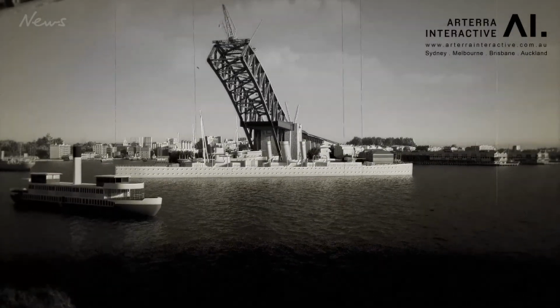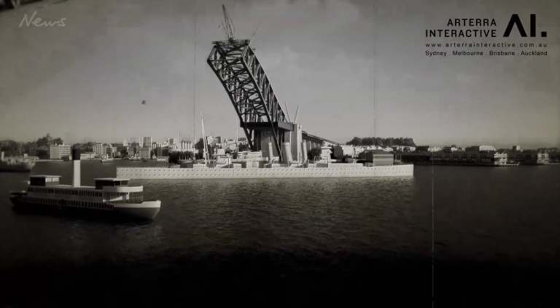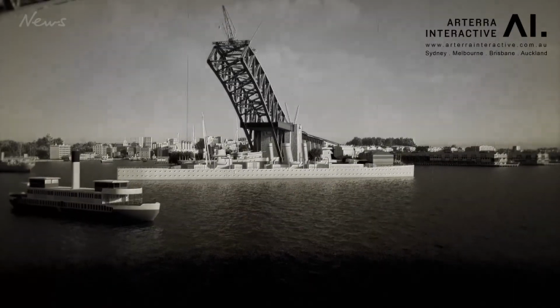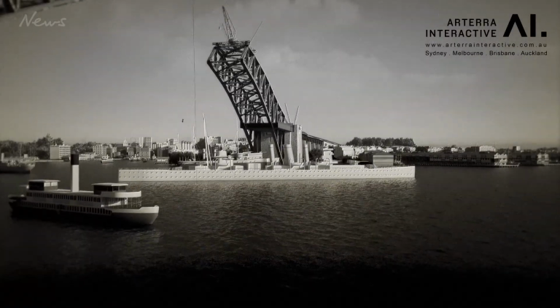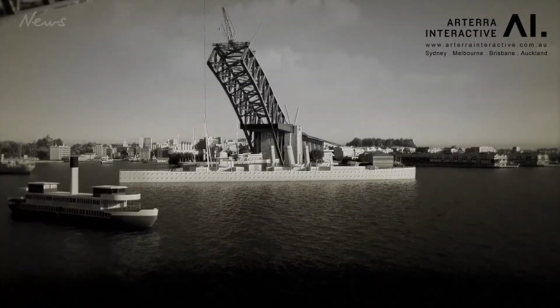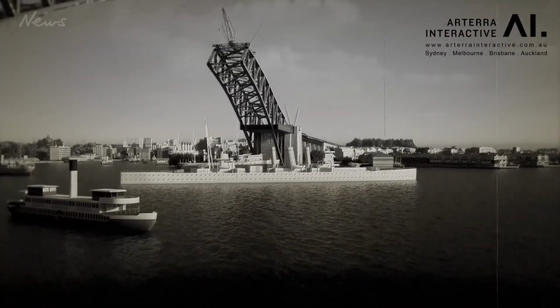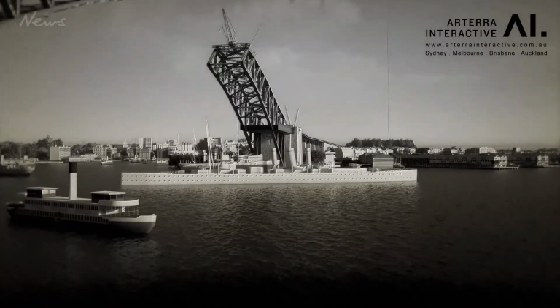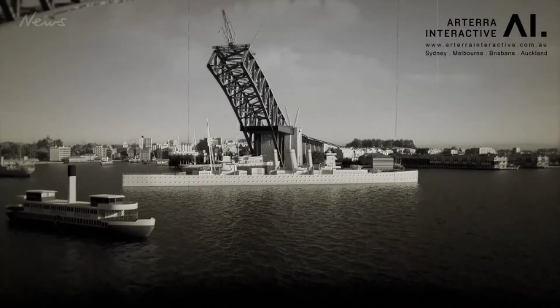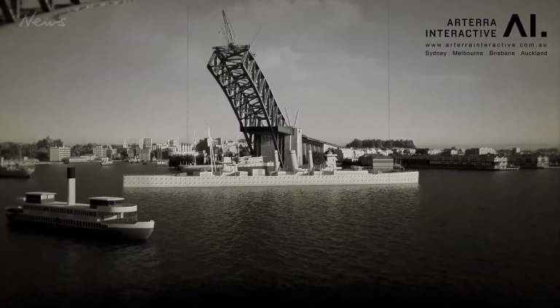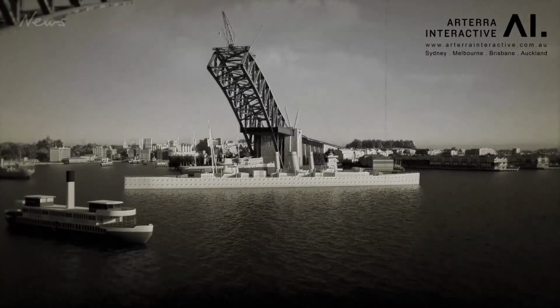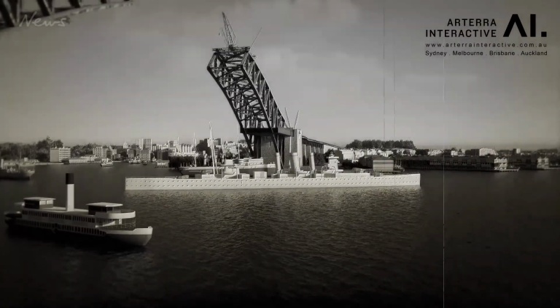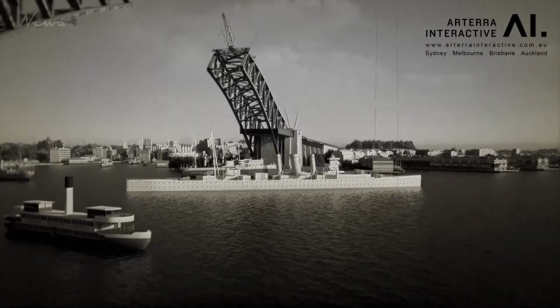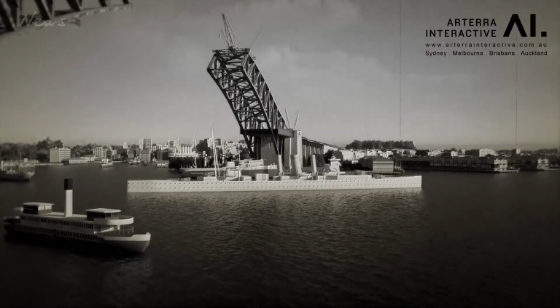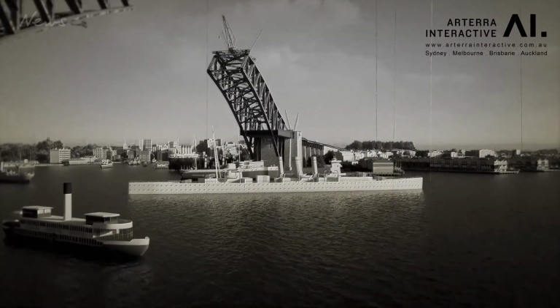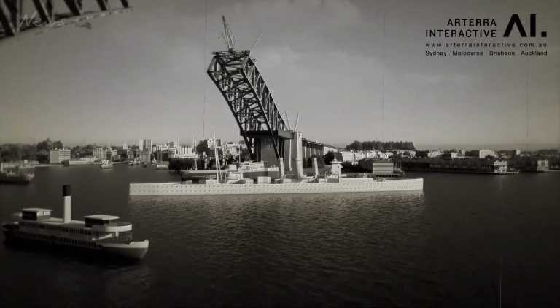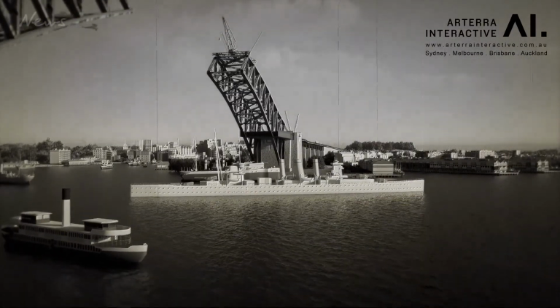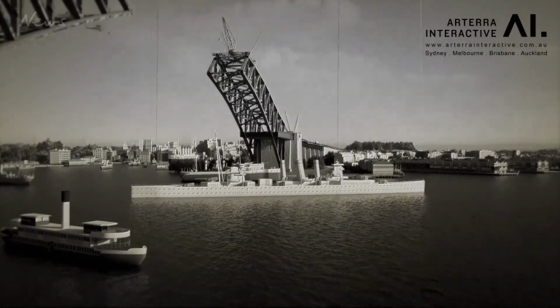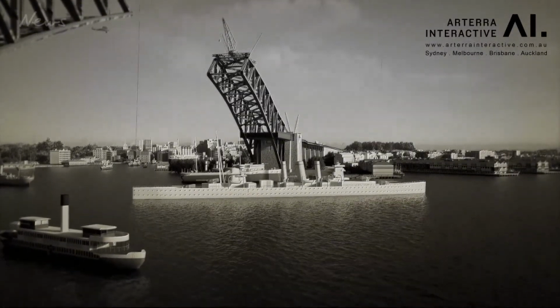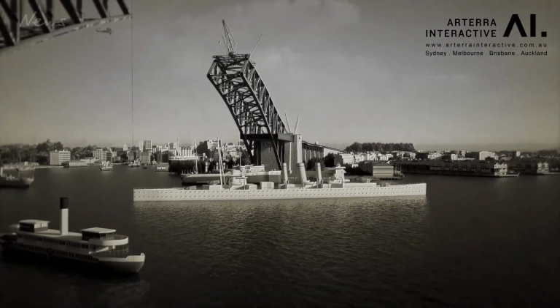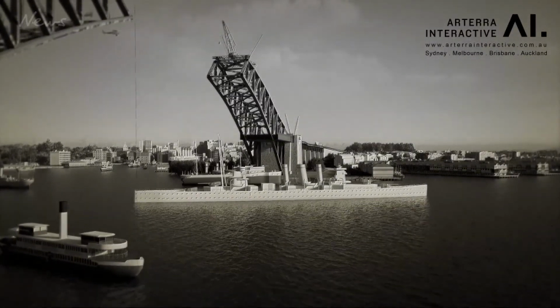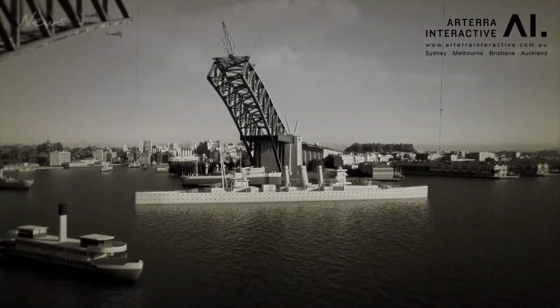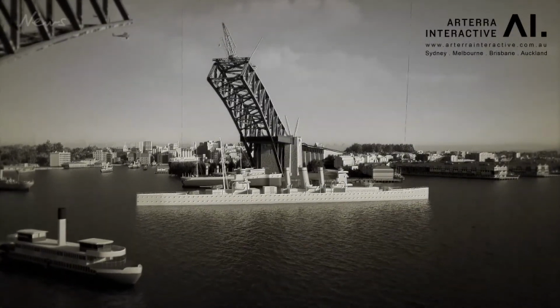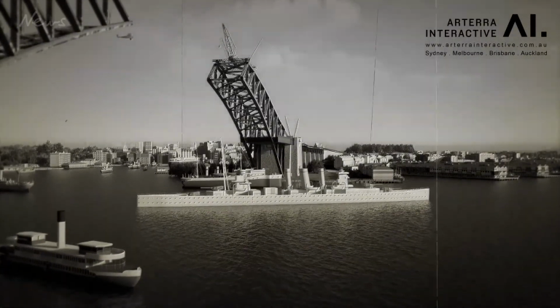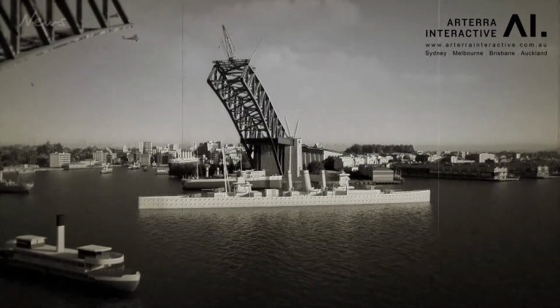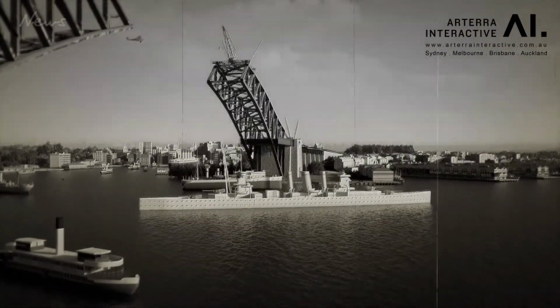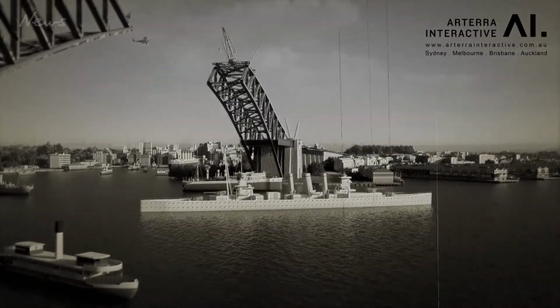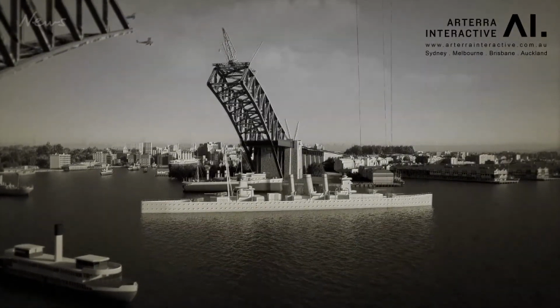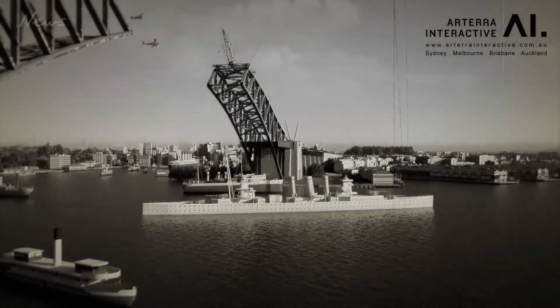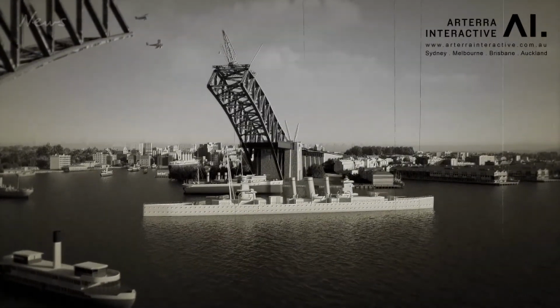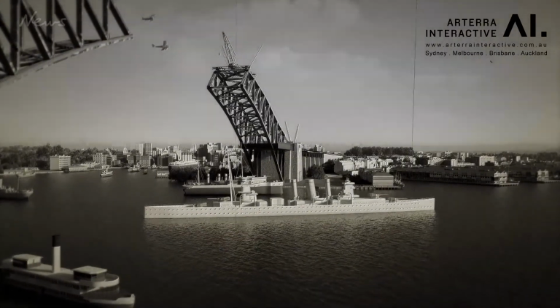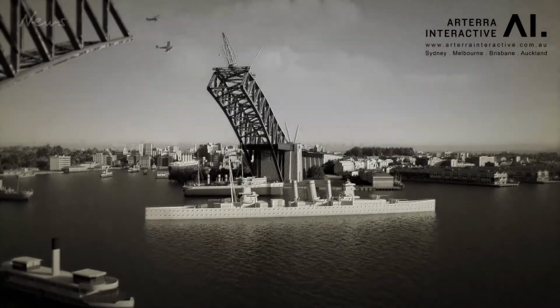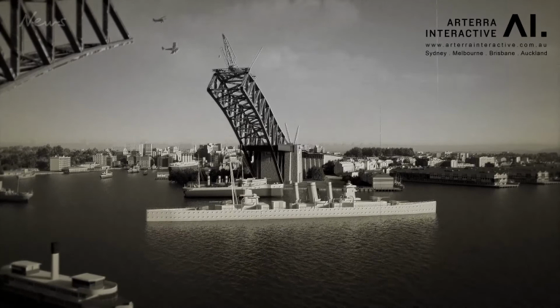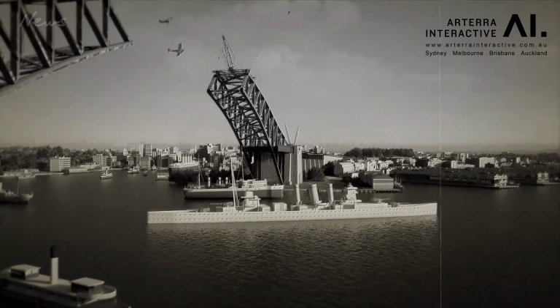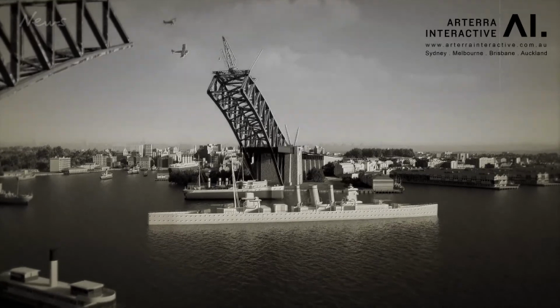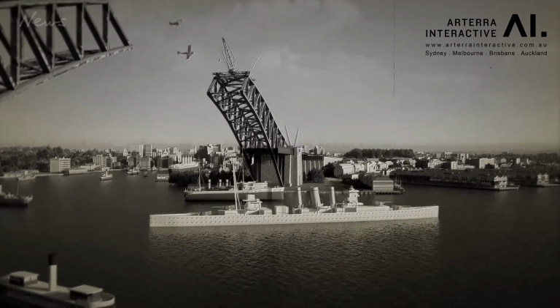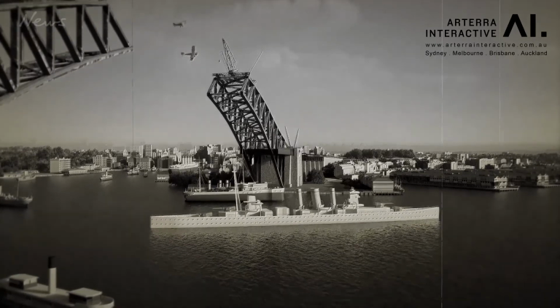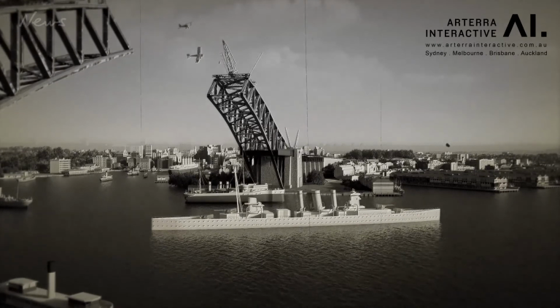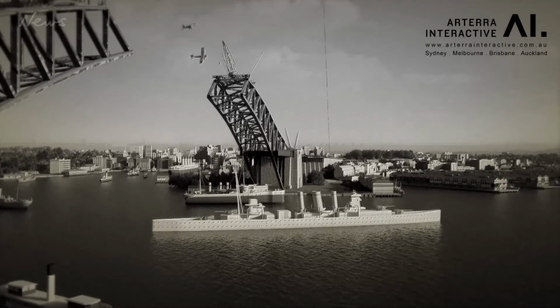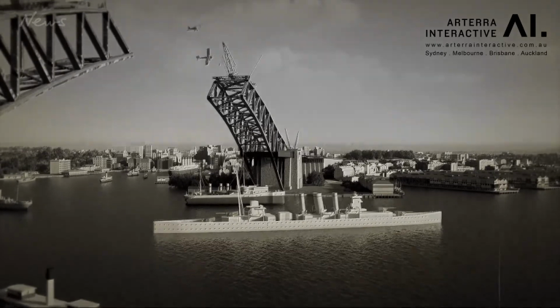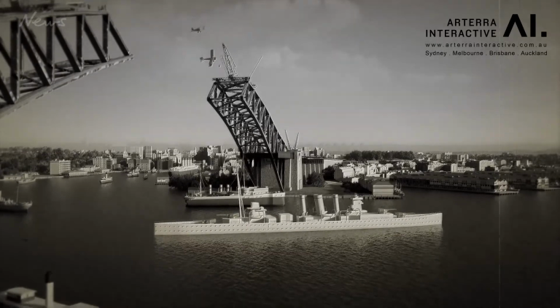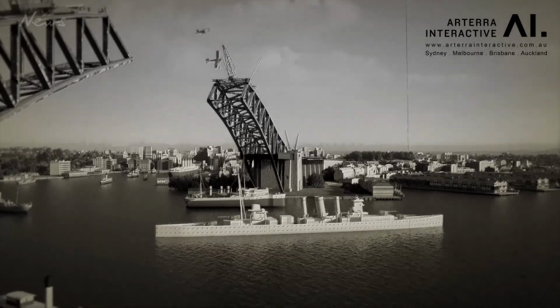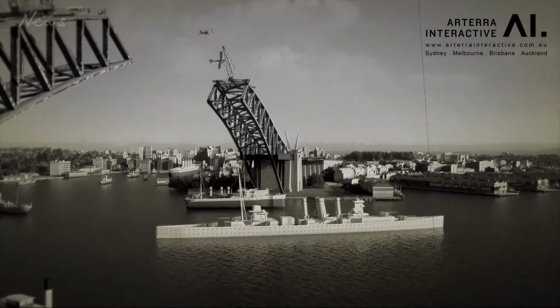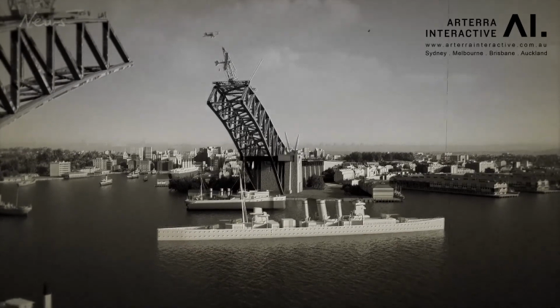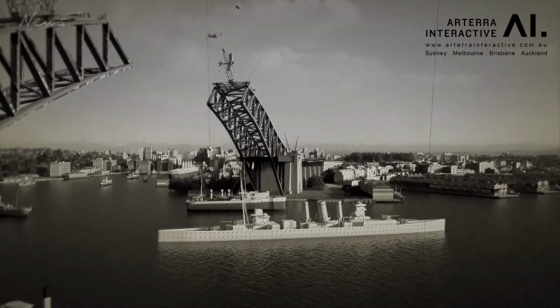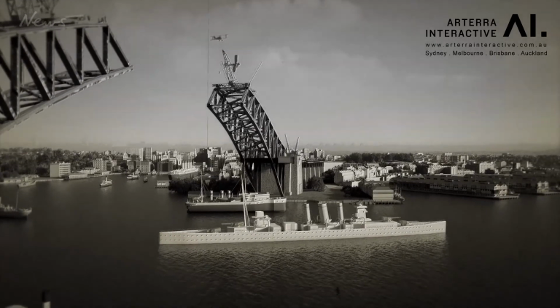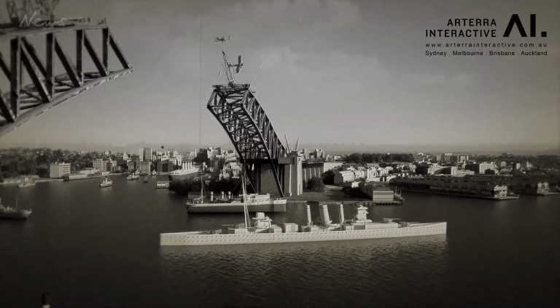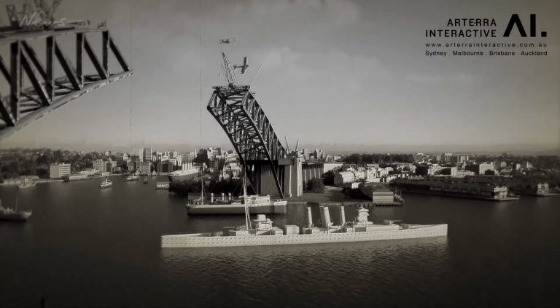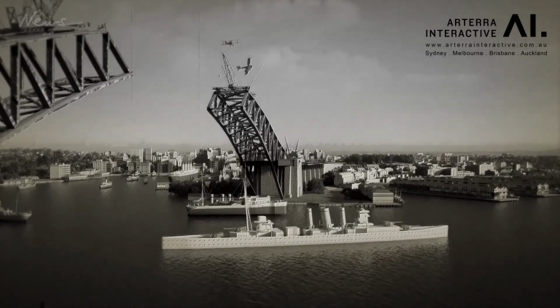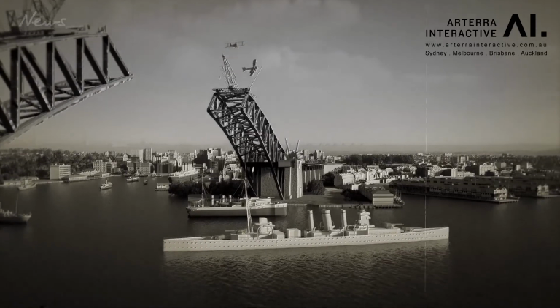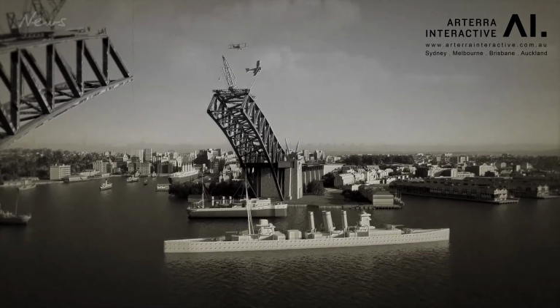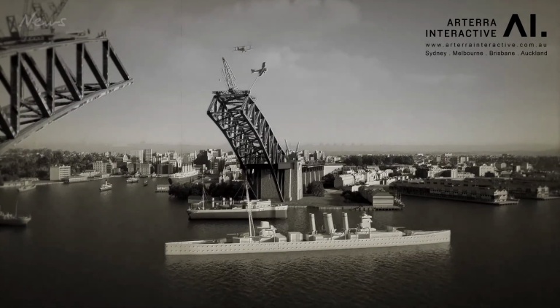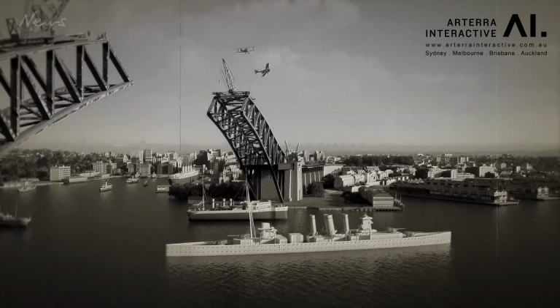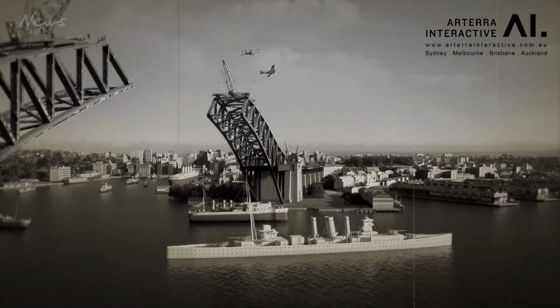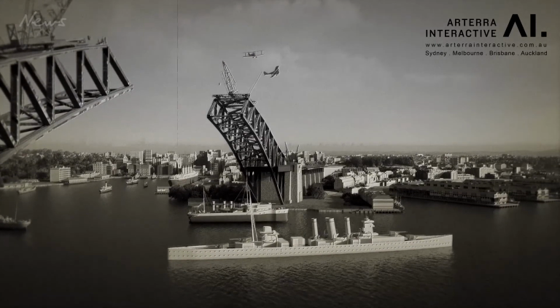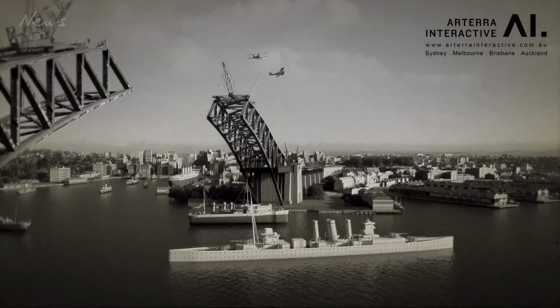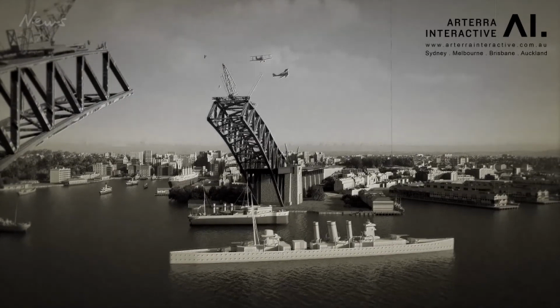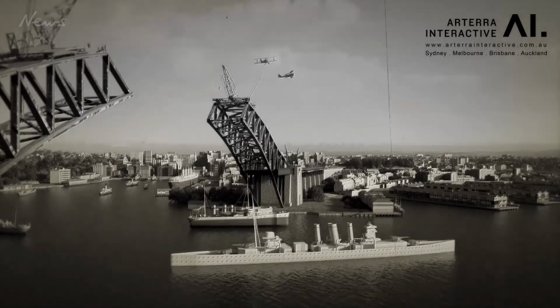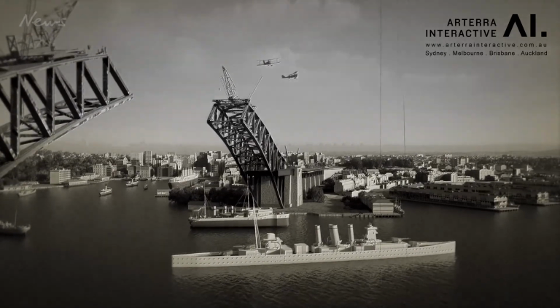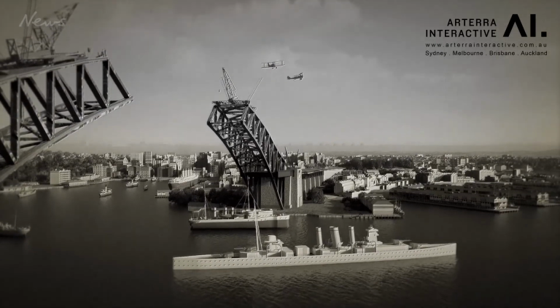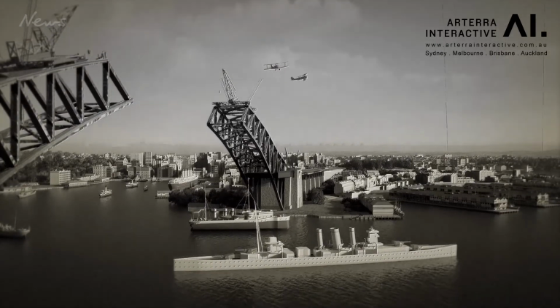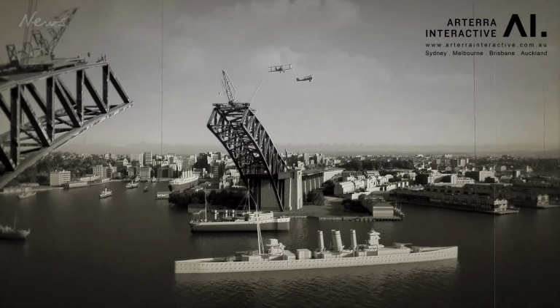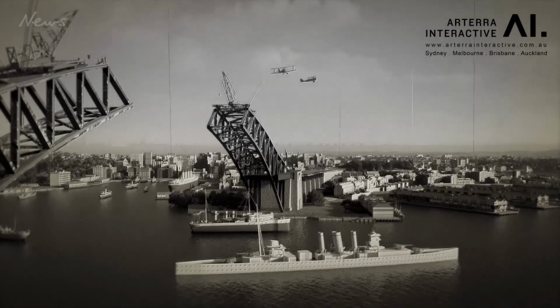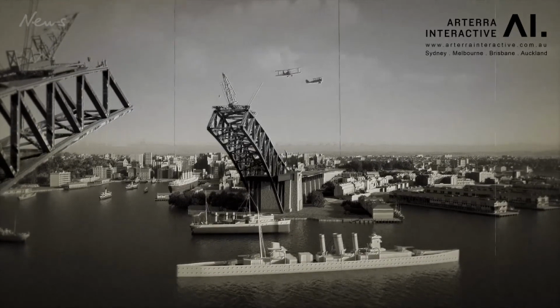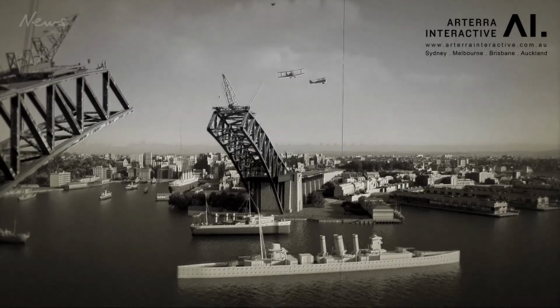It was a time of the Great Depression, the 1938 British Empire Games and the beginning of World War II.